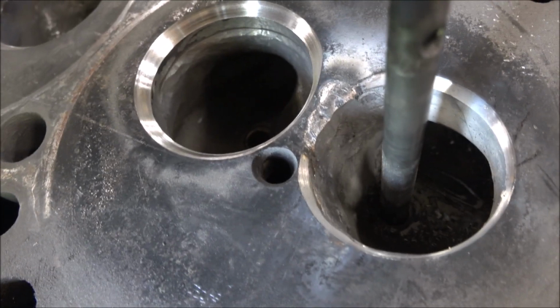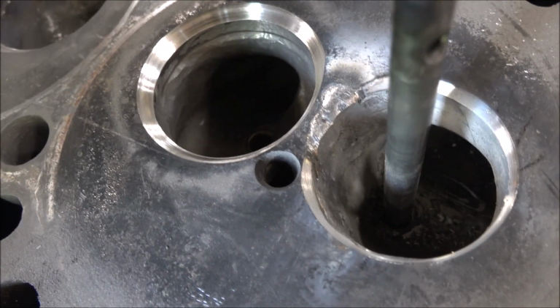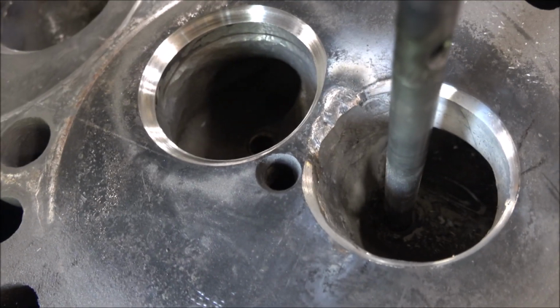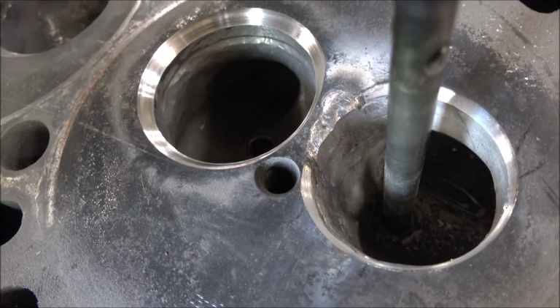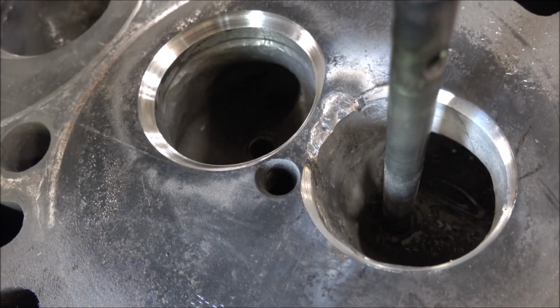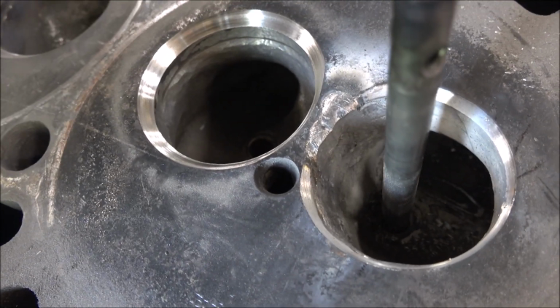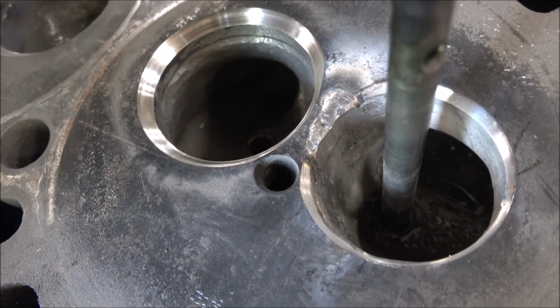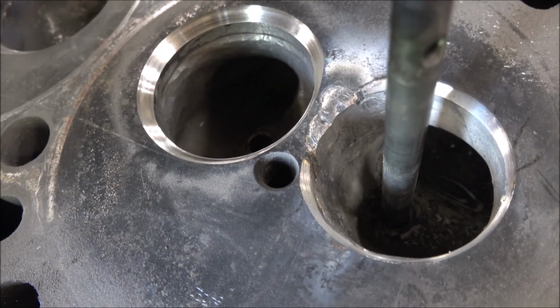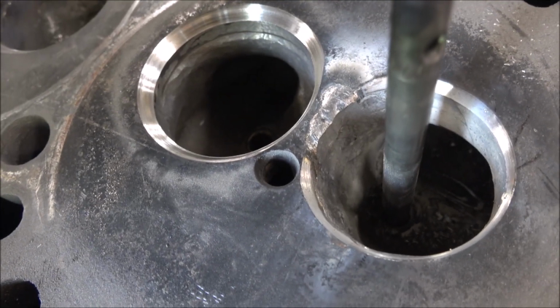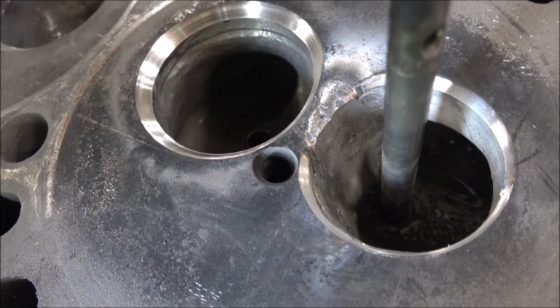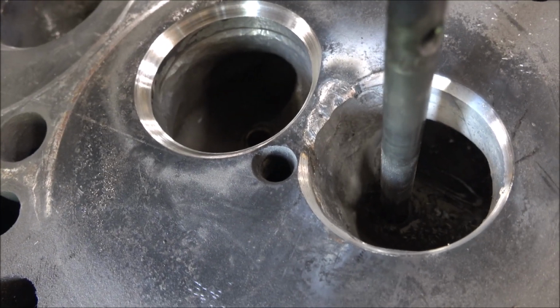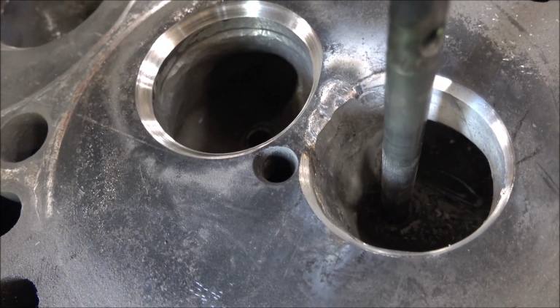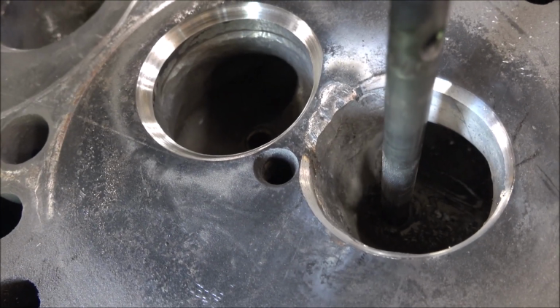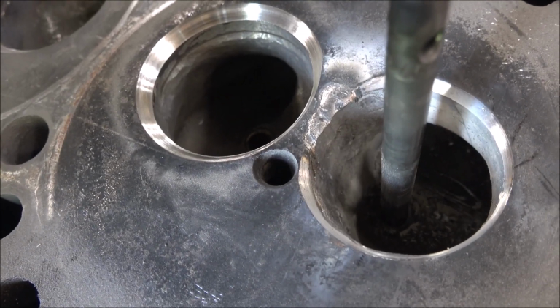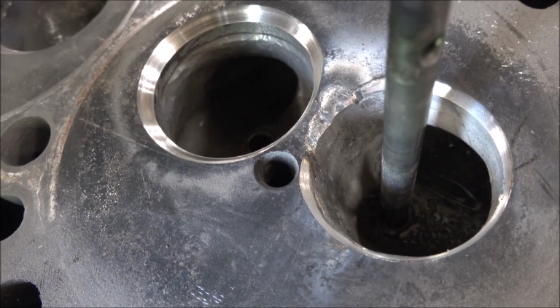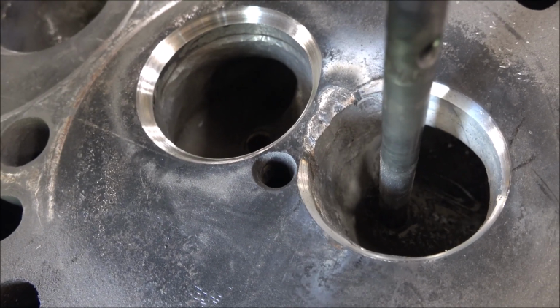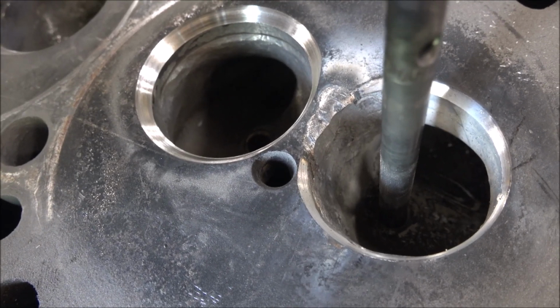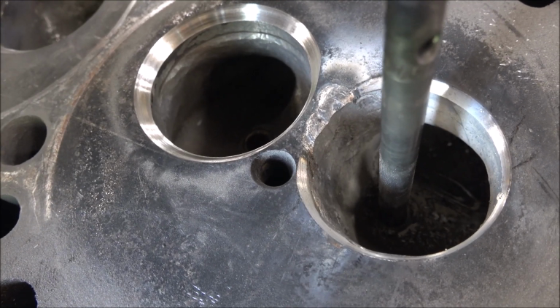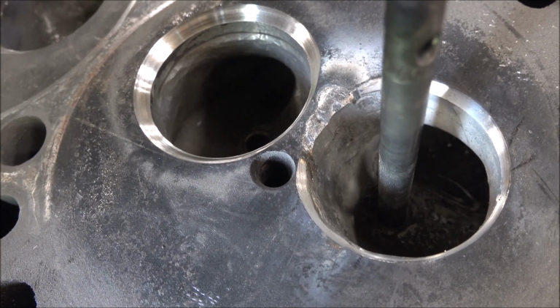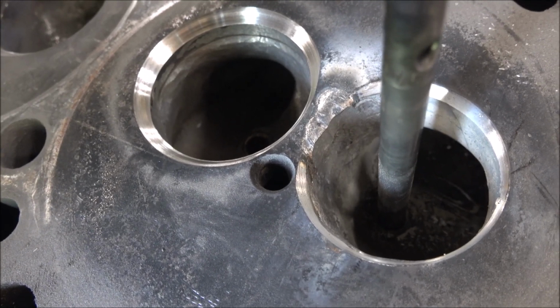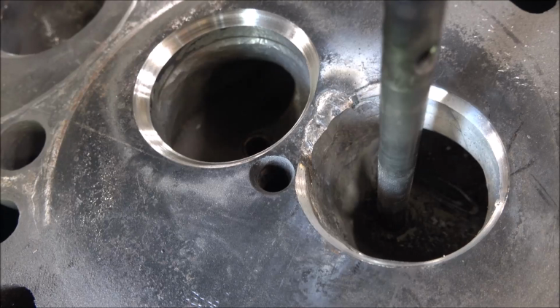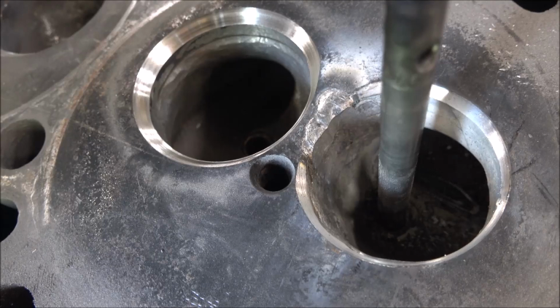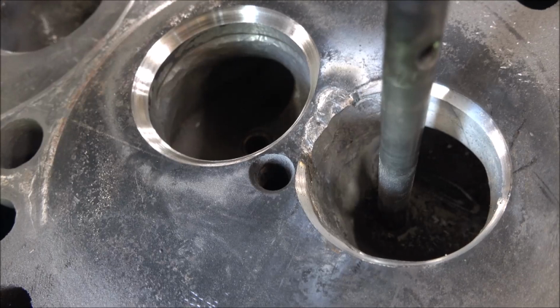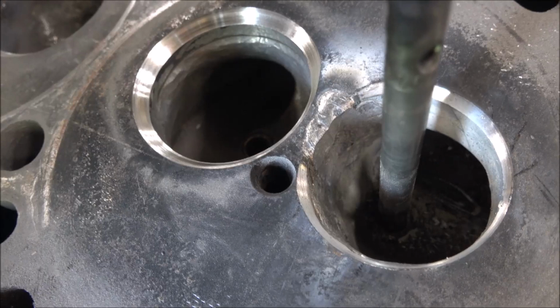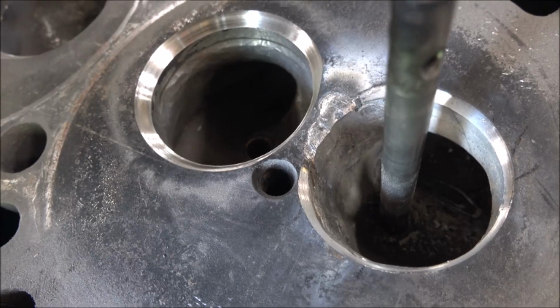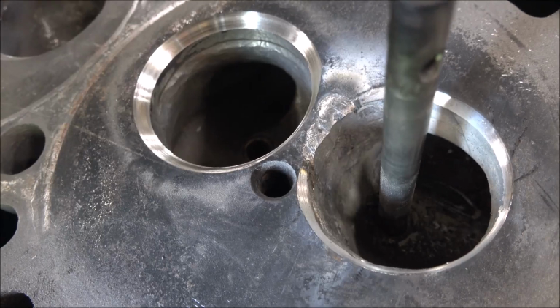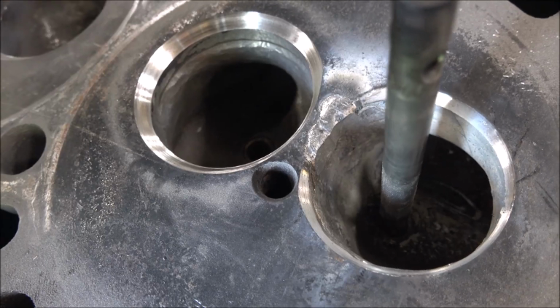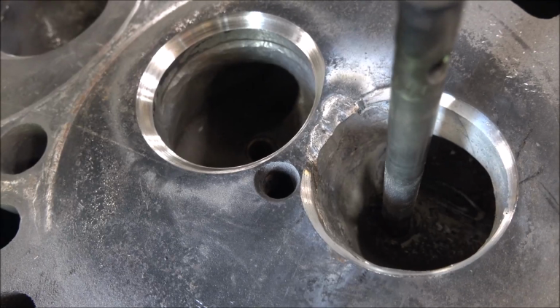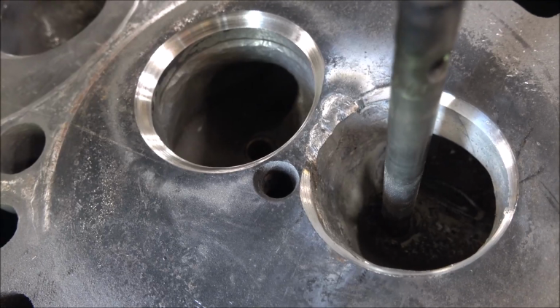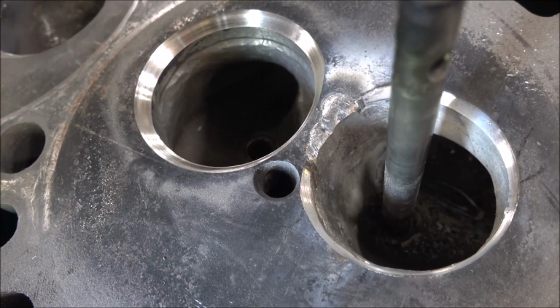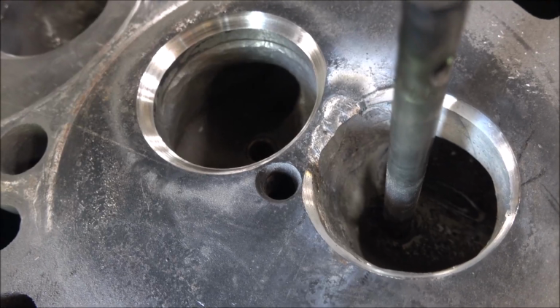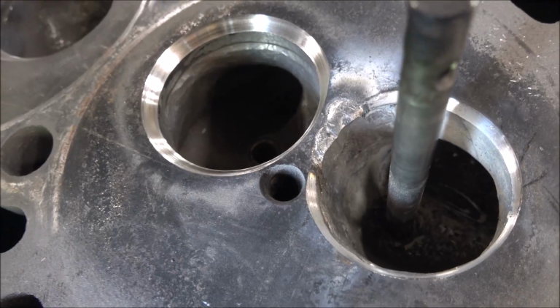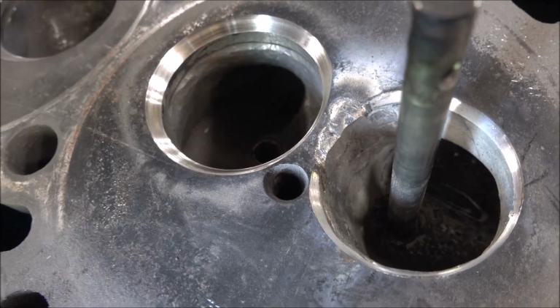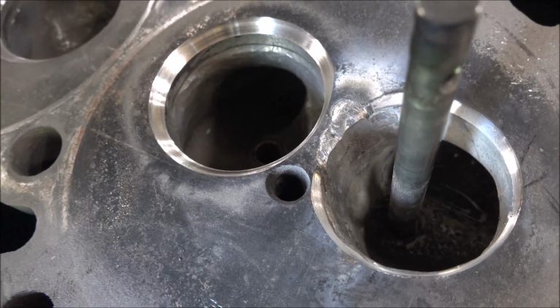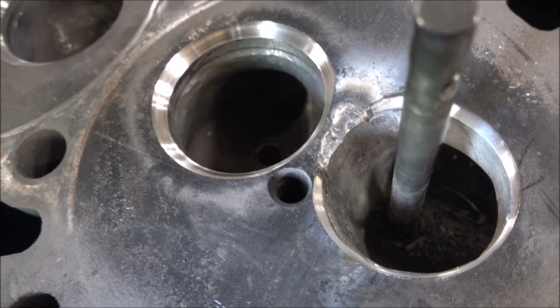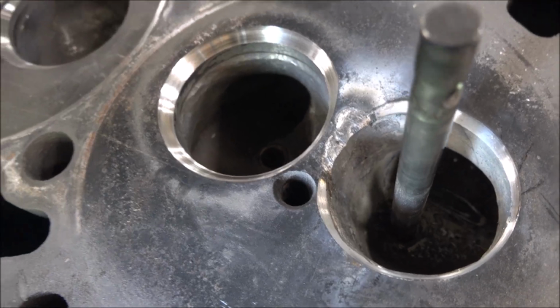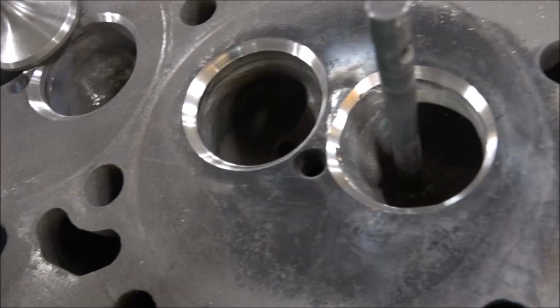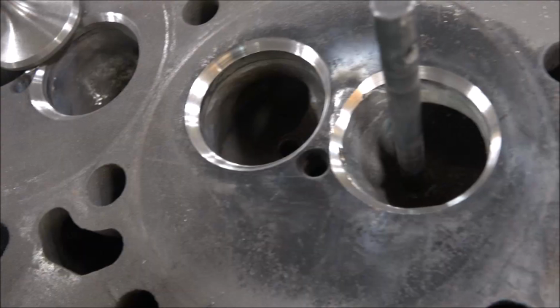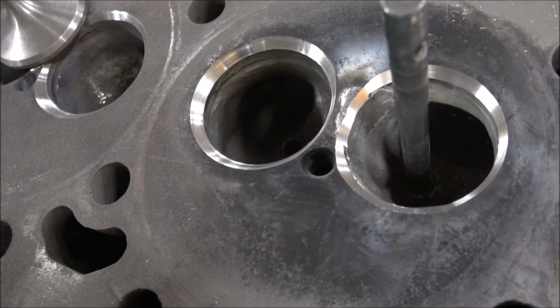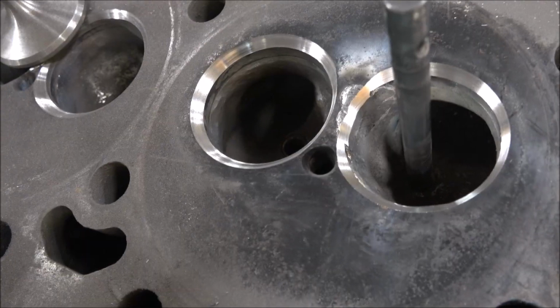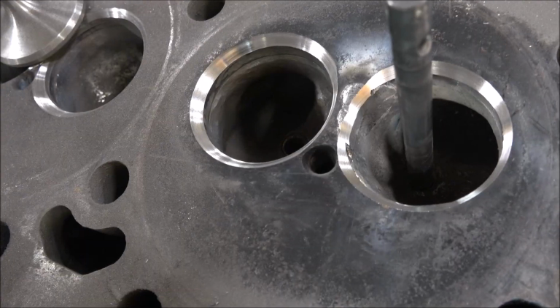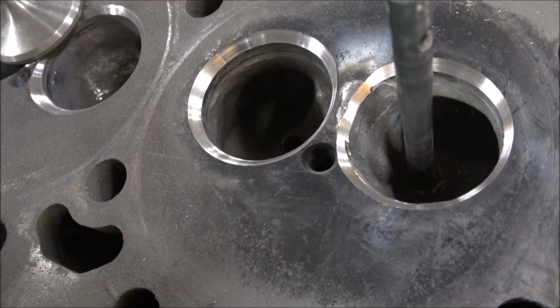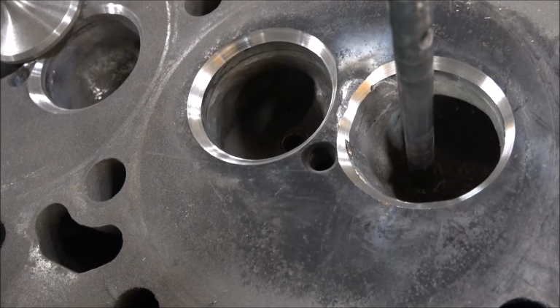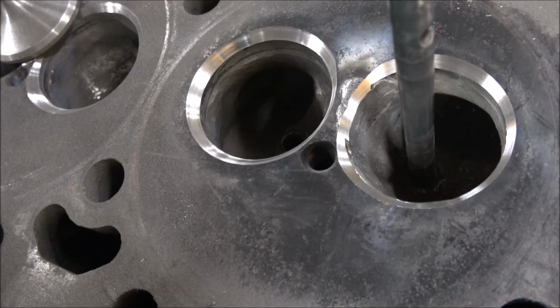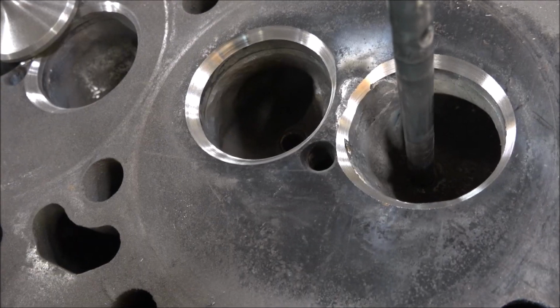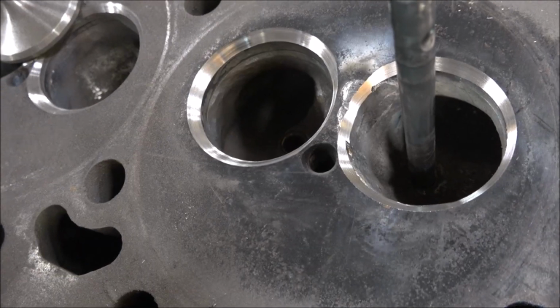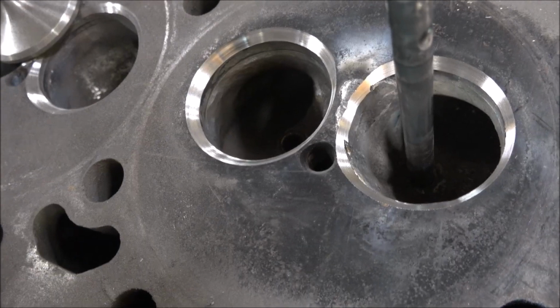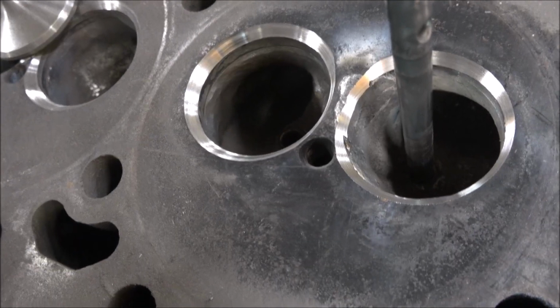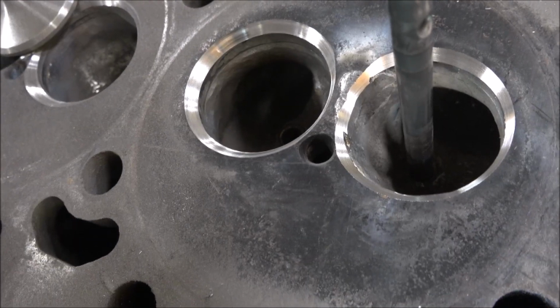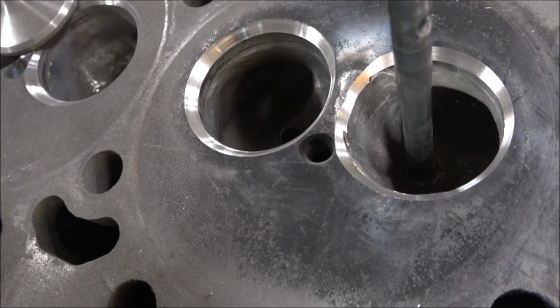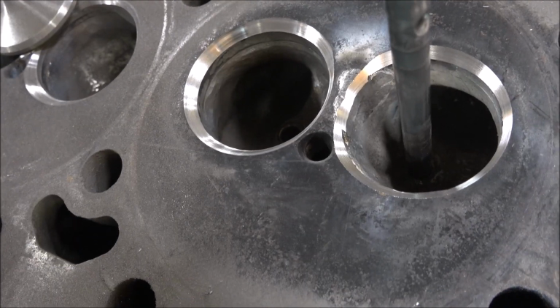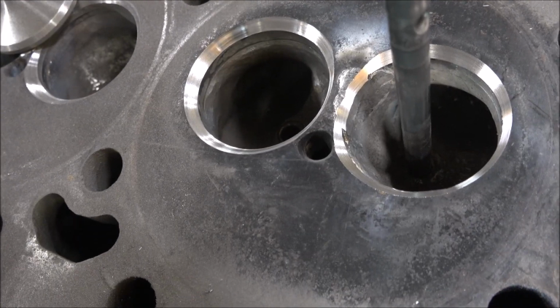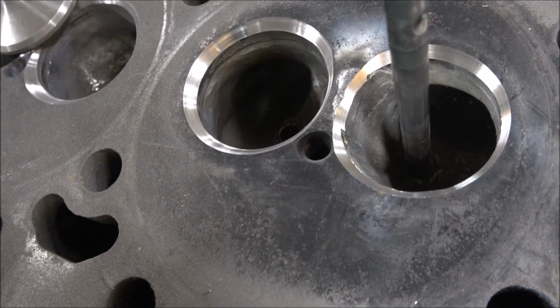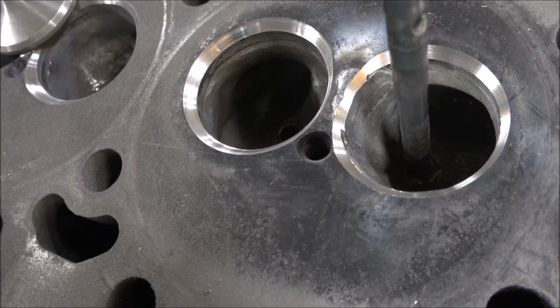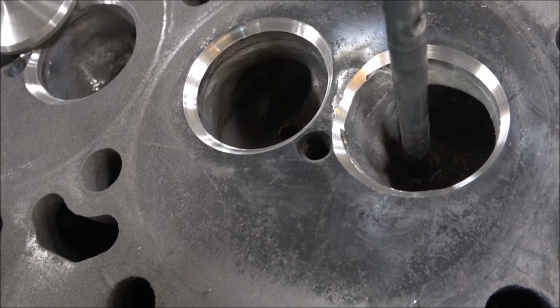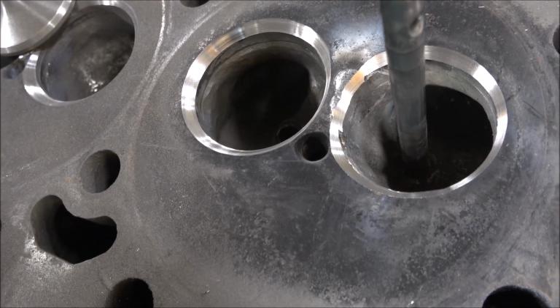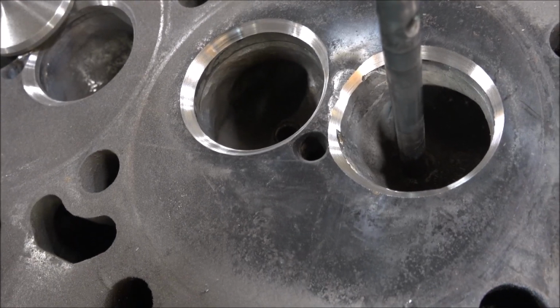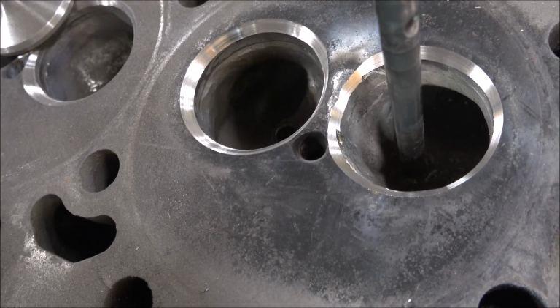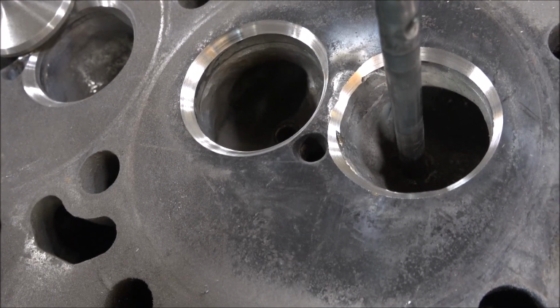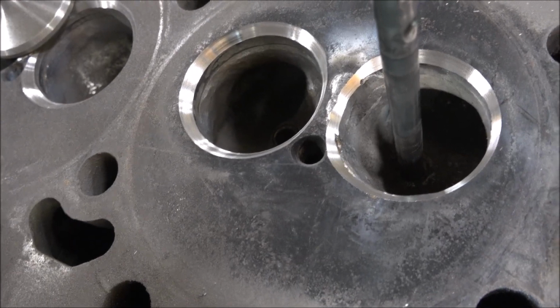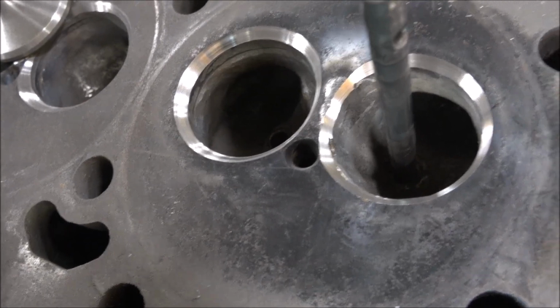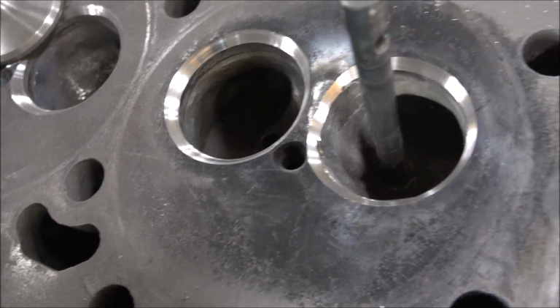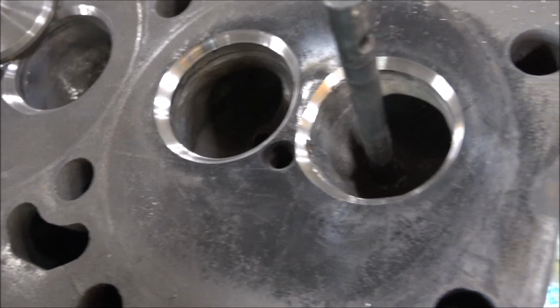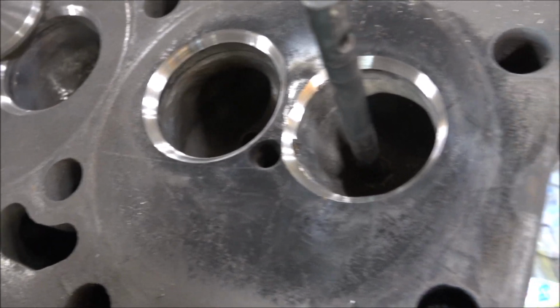Let's see how this welded seat cleans up. Looks like it cleaned up good. That's beautiful.